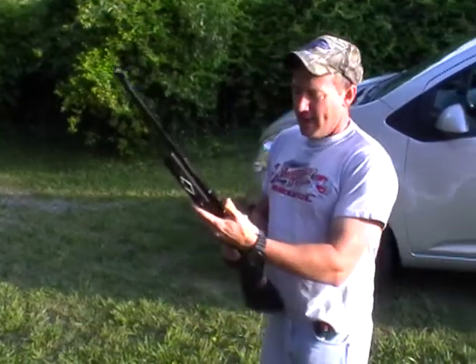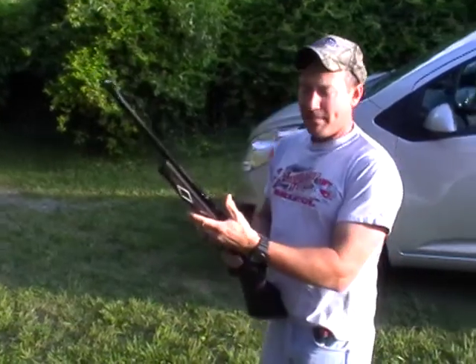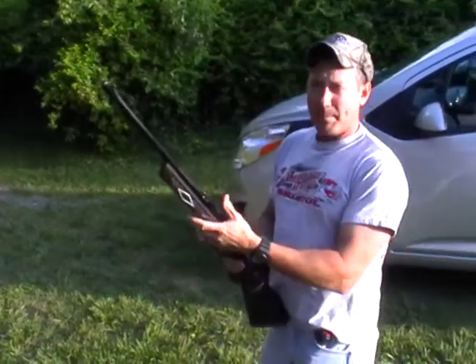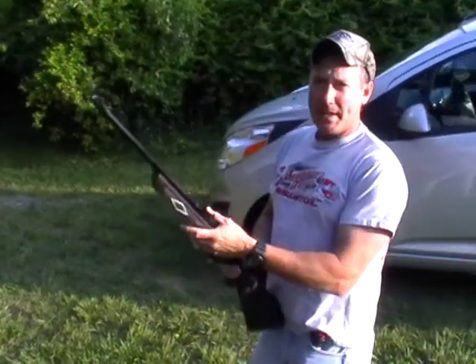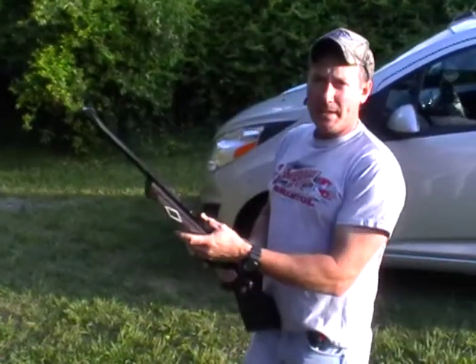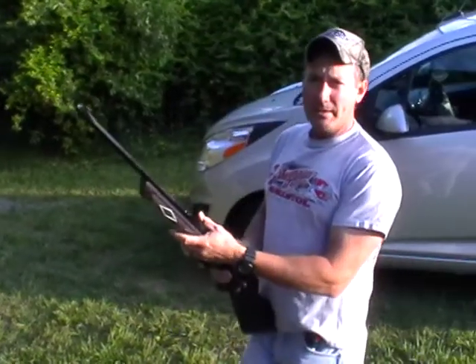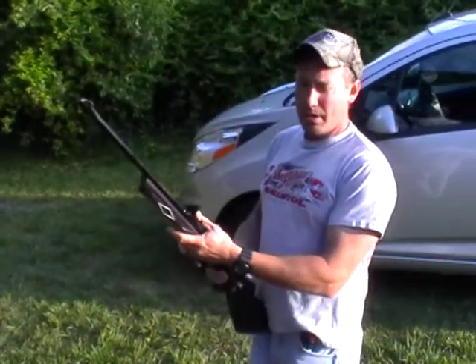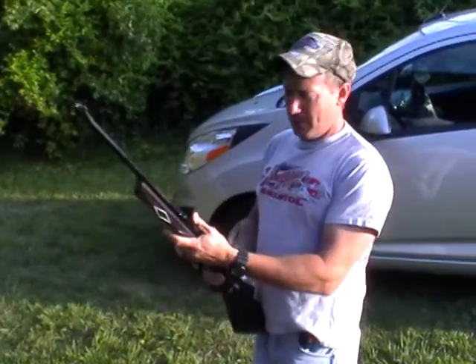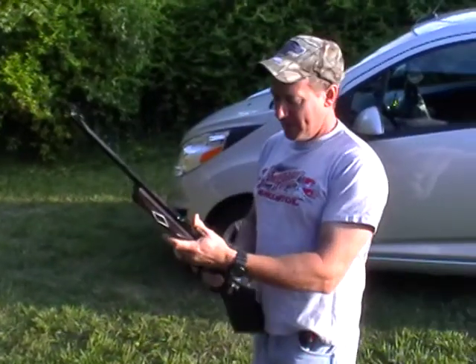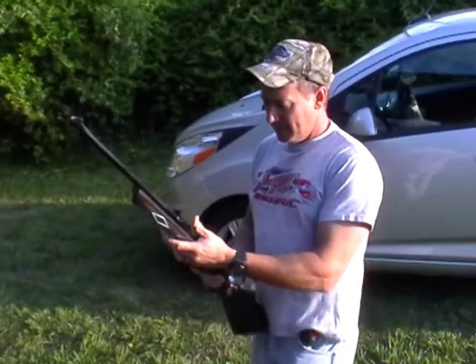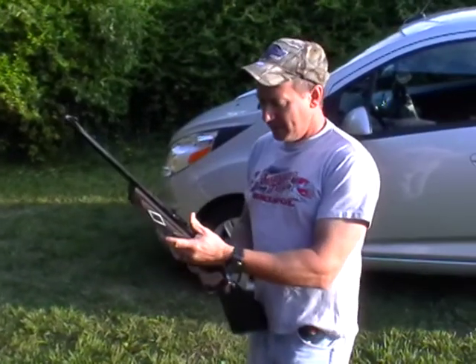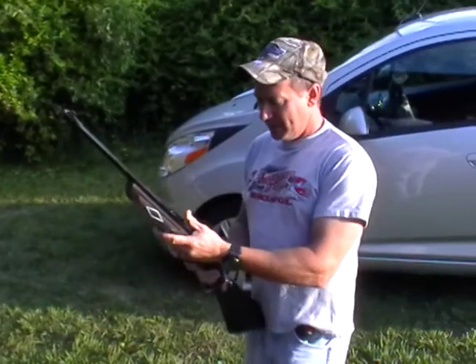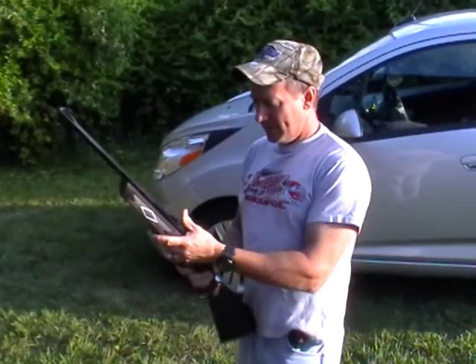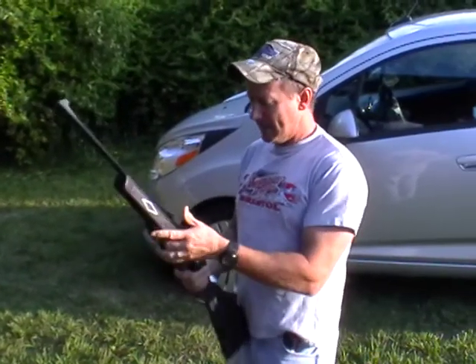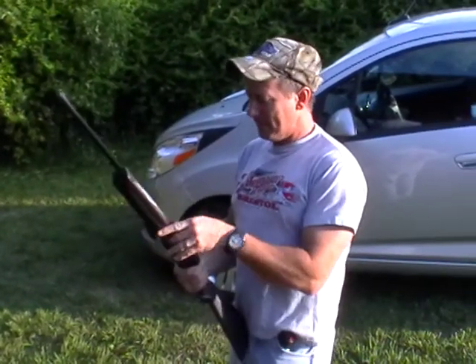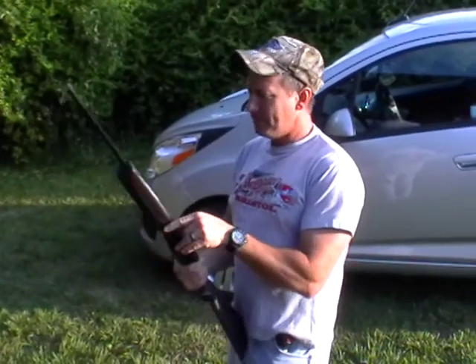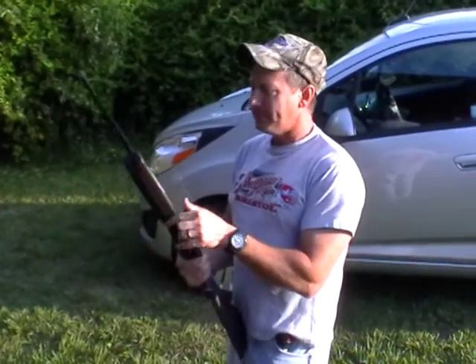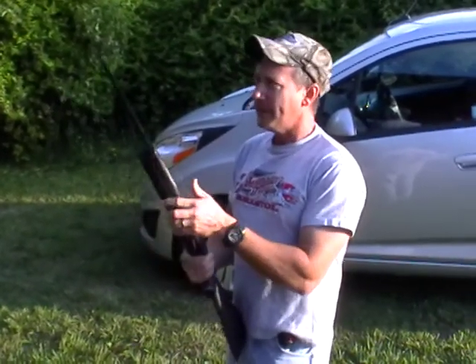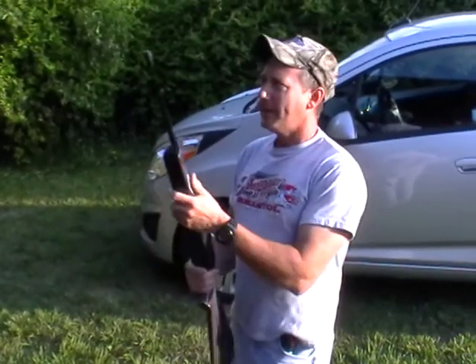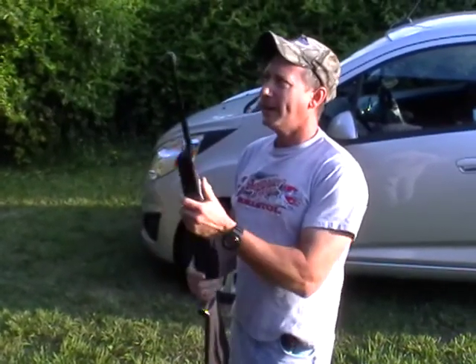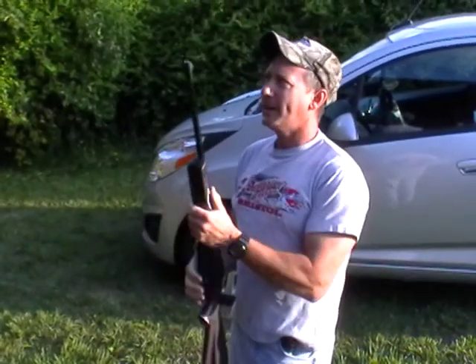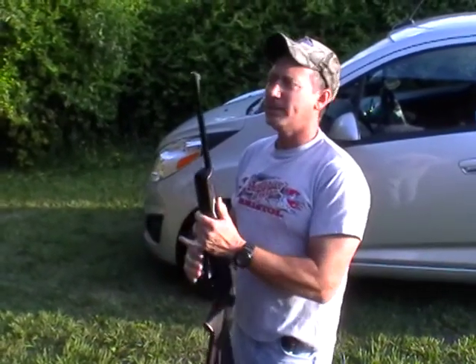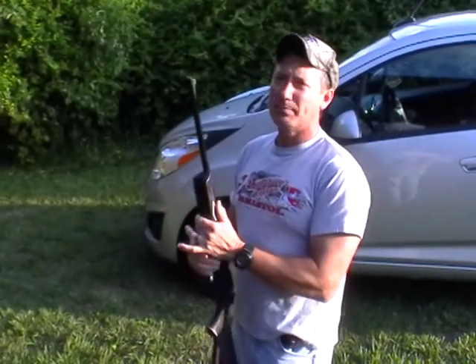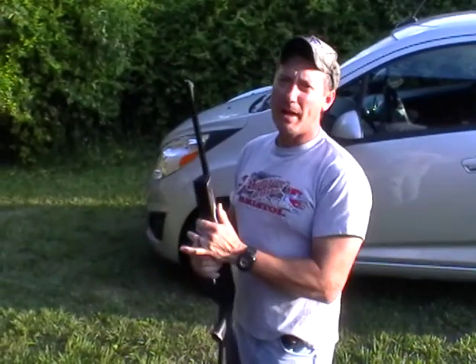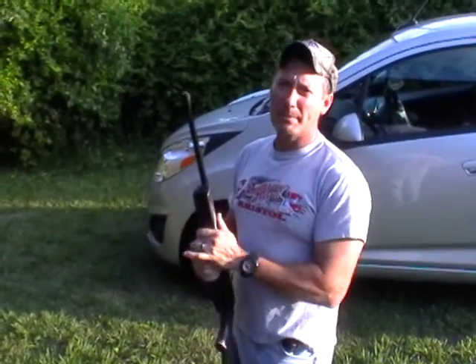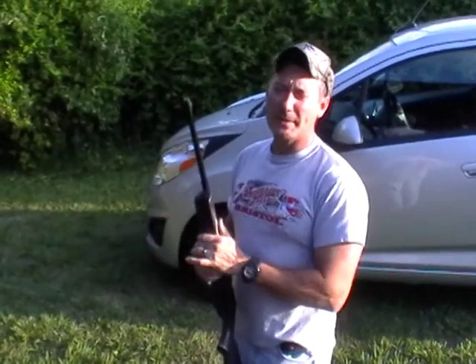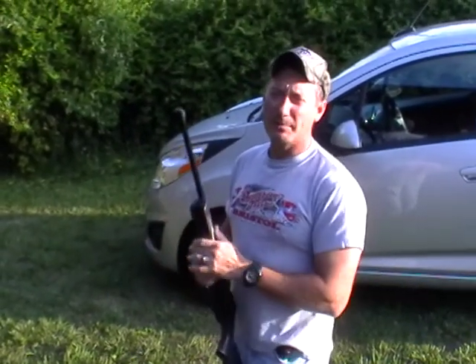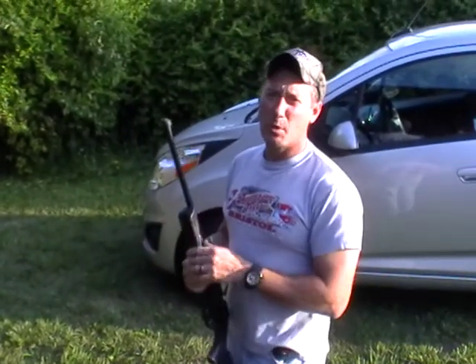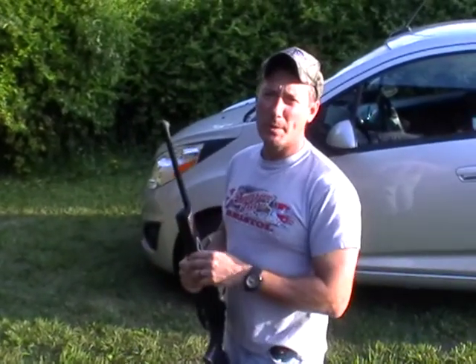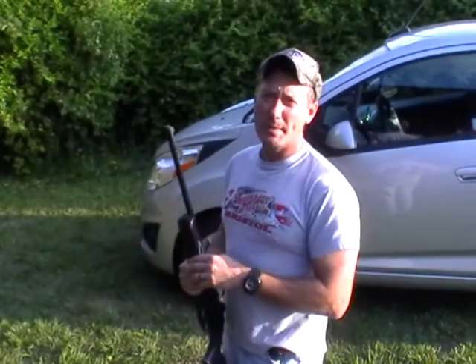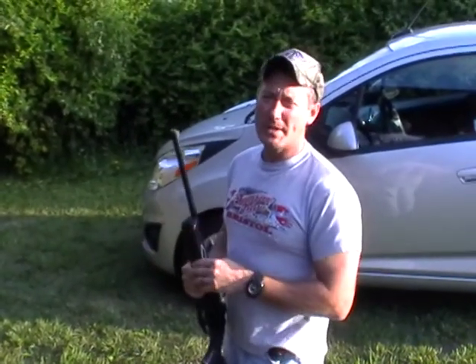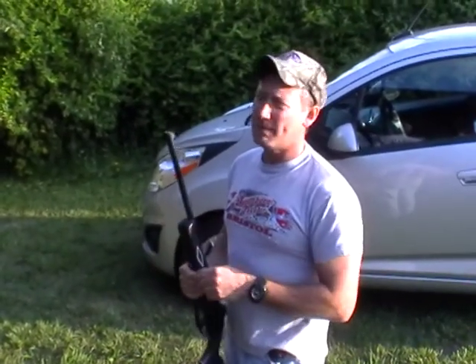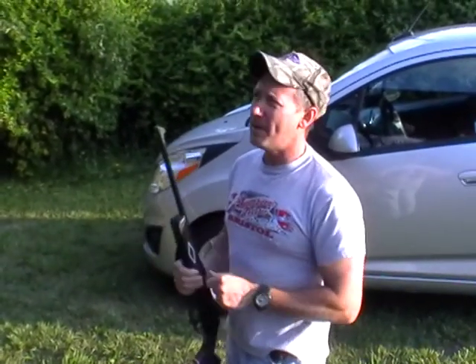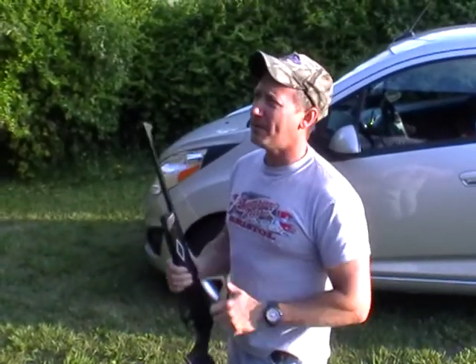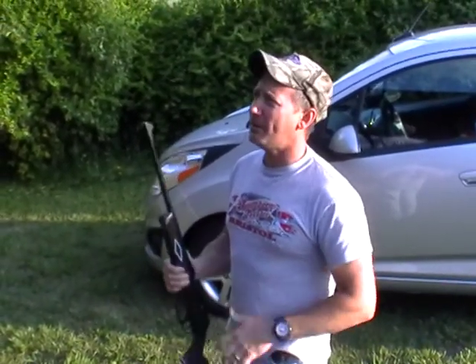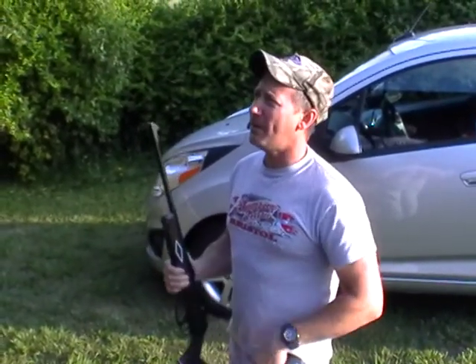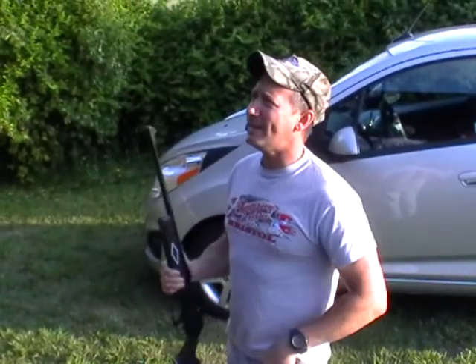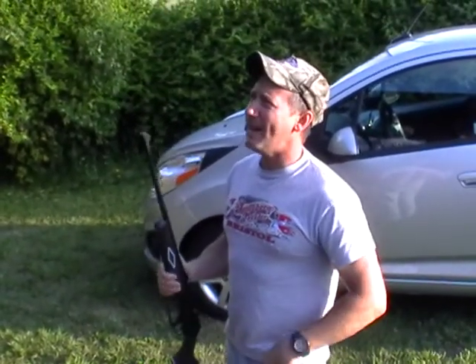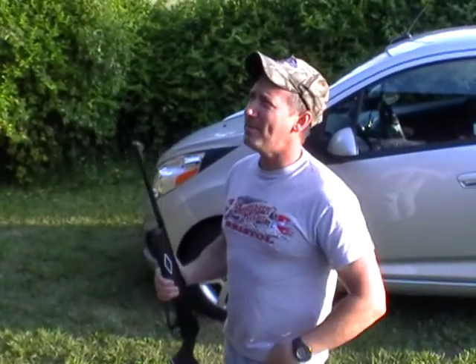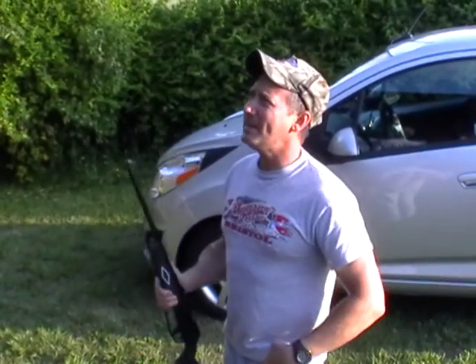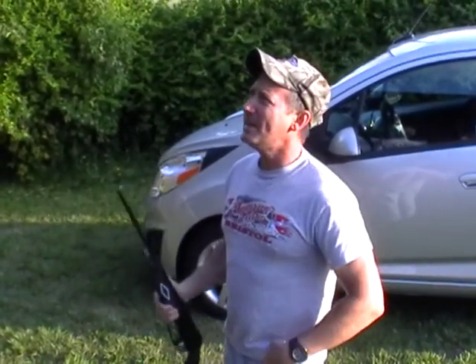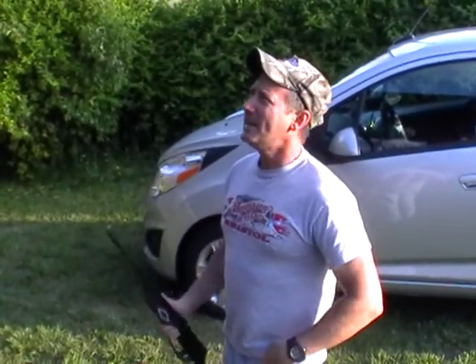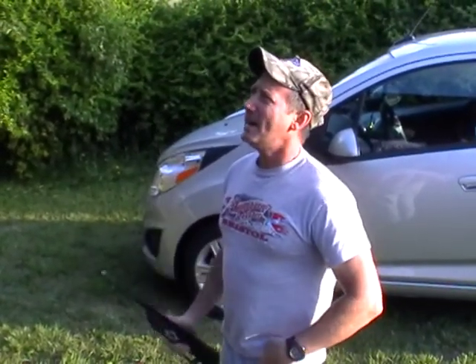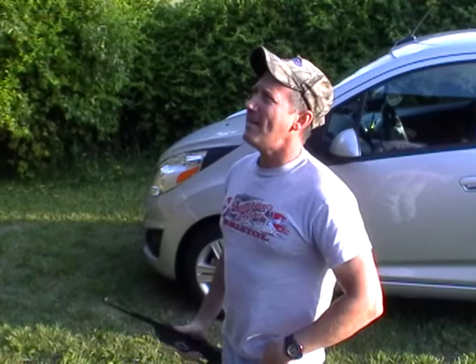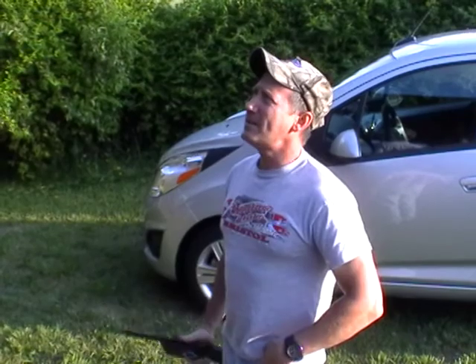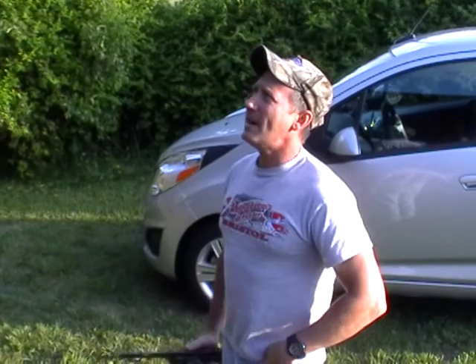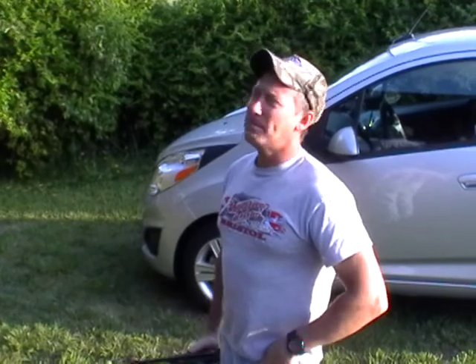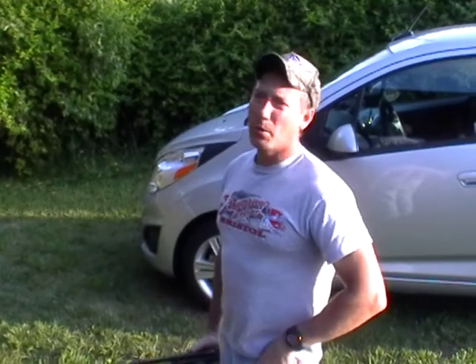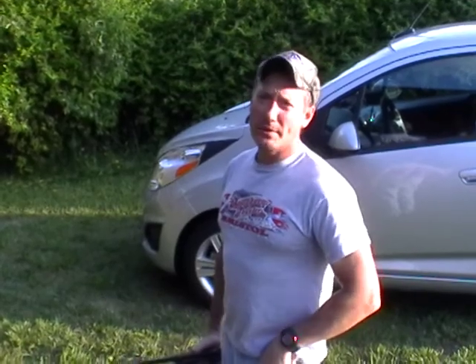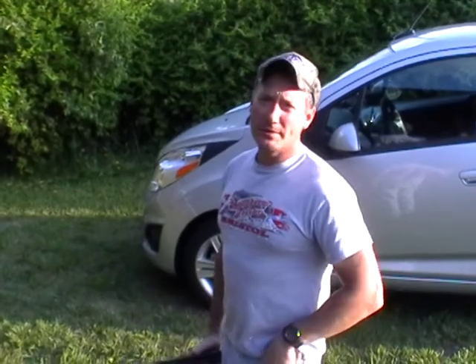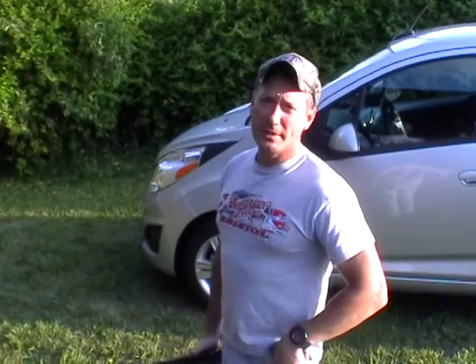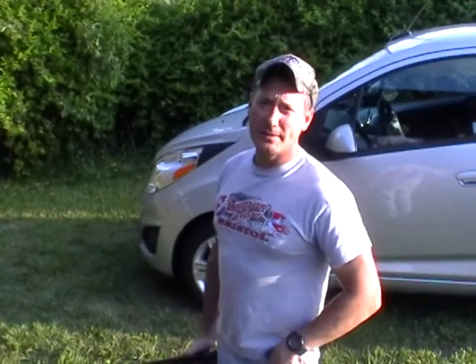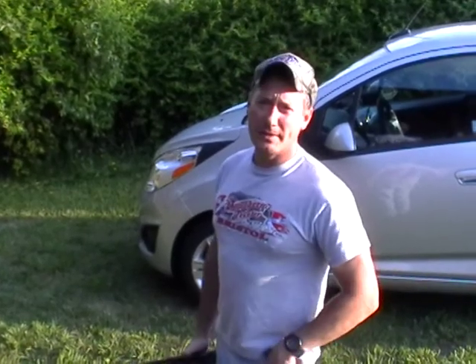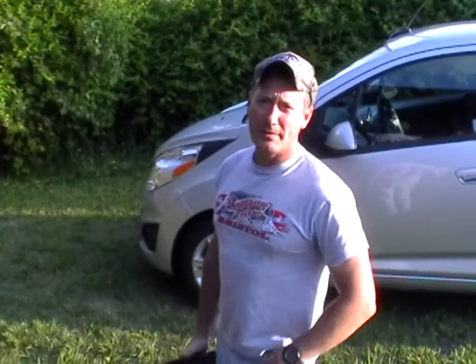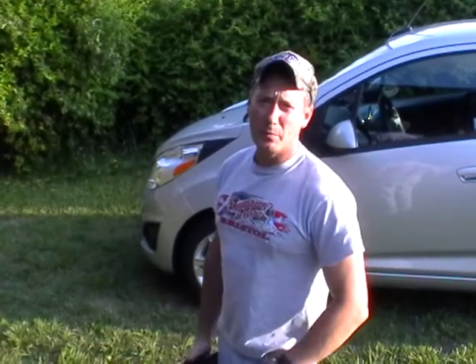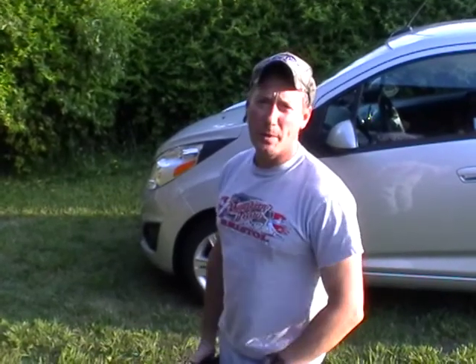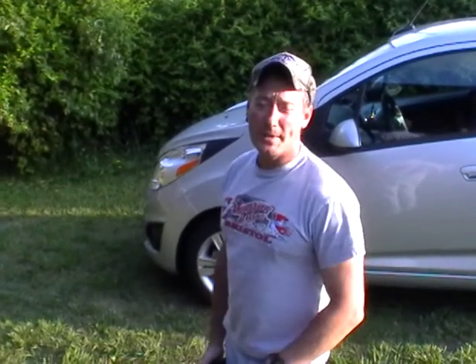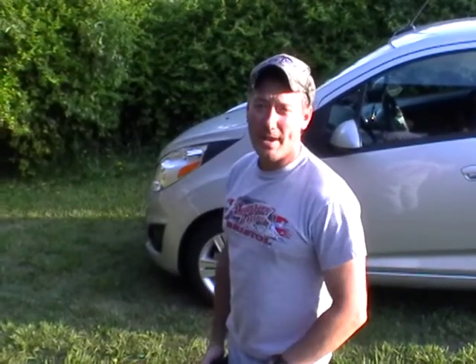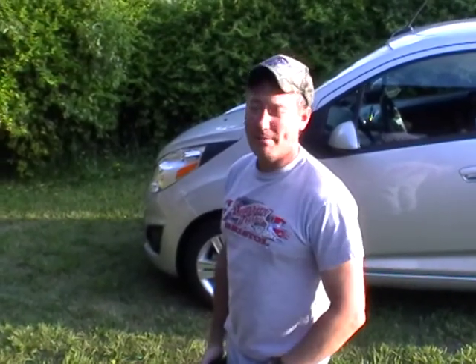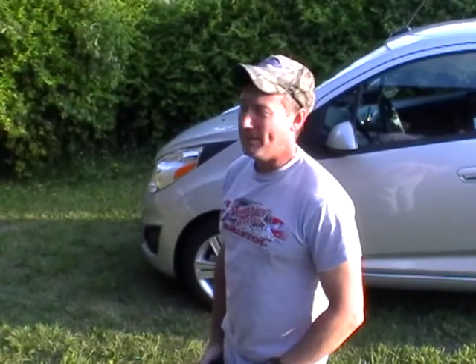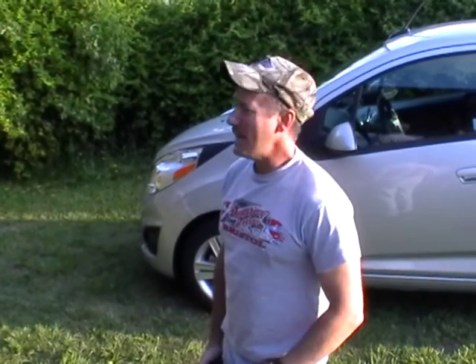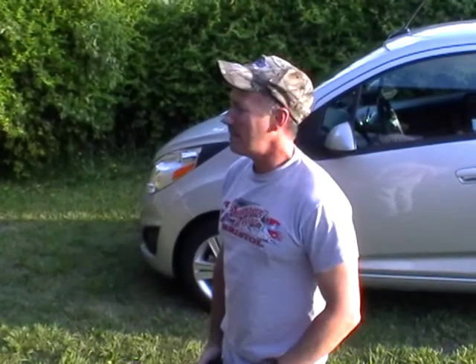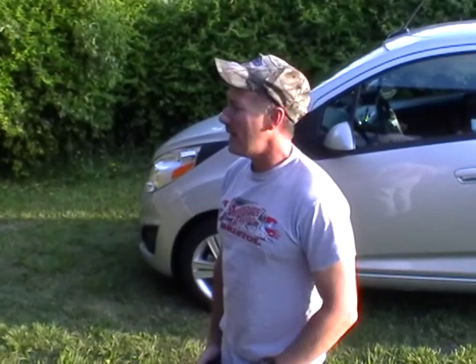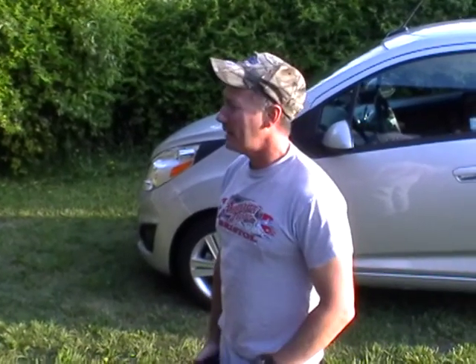Hey everybody, Joe here. I got this problem with these bore bees around the log cabin. I tried poison and stuff and fly swatters.